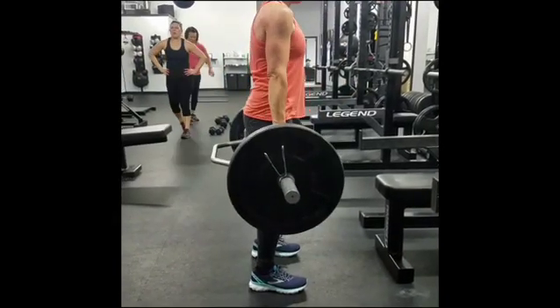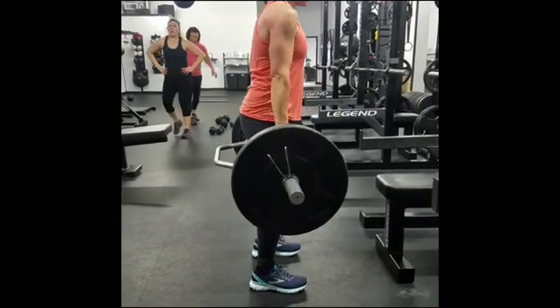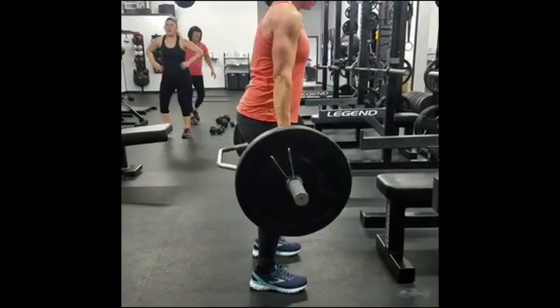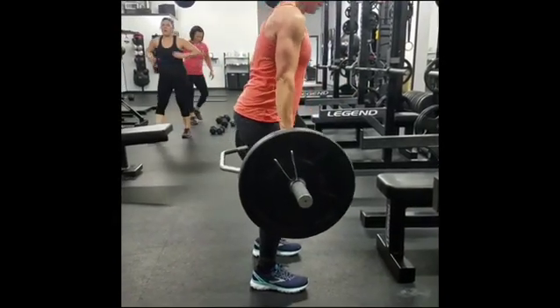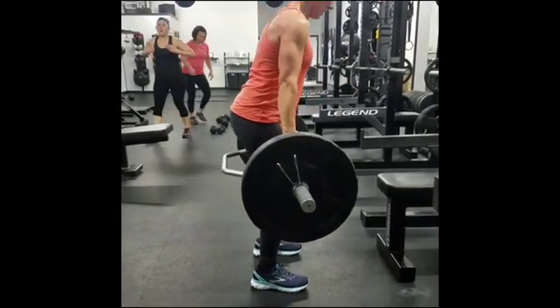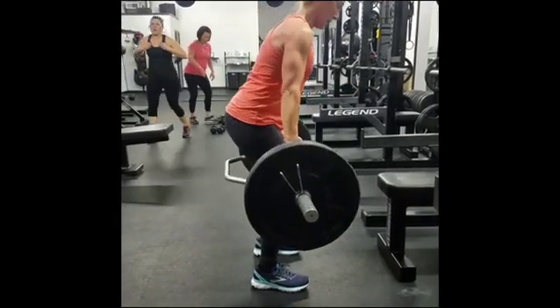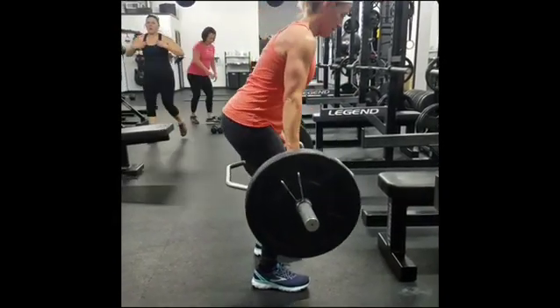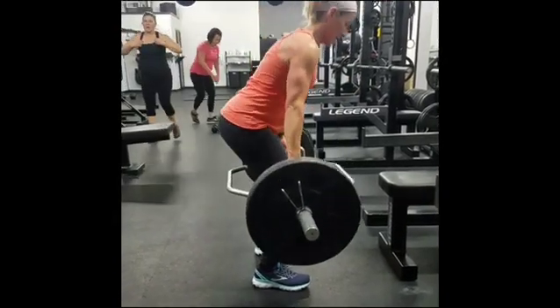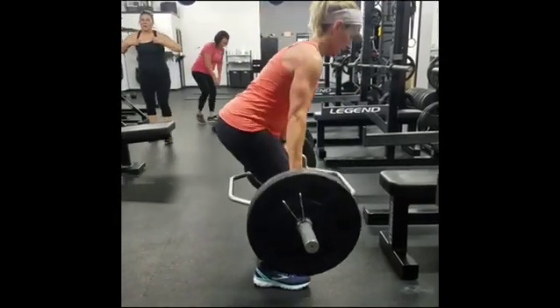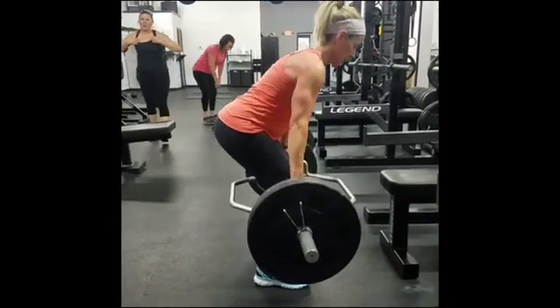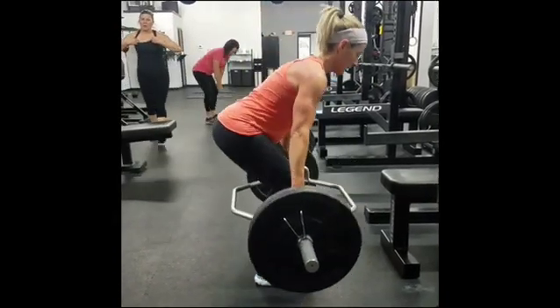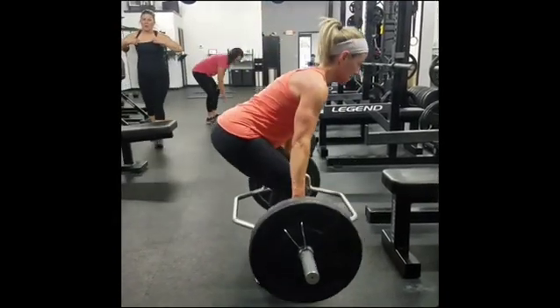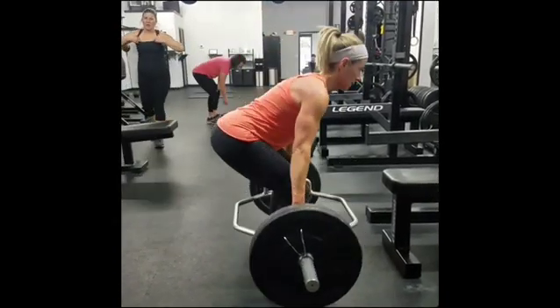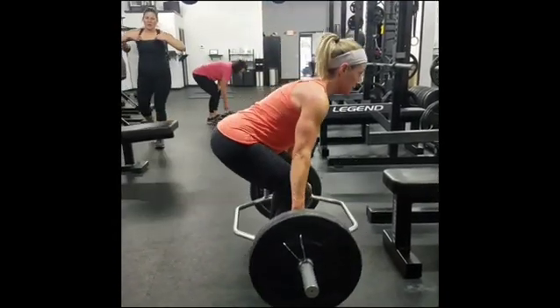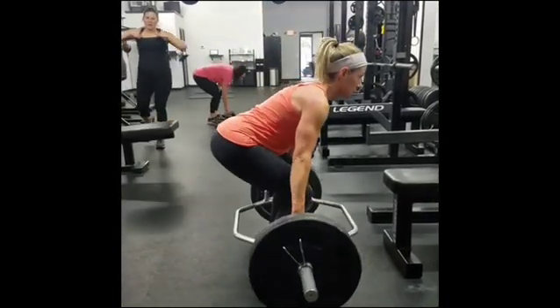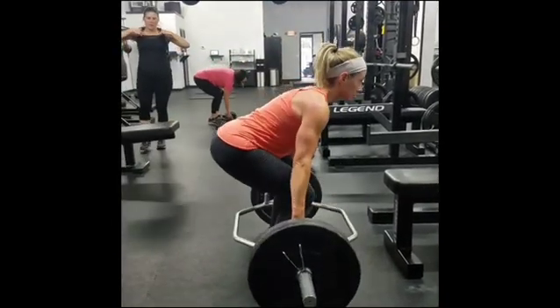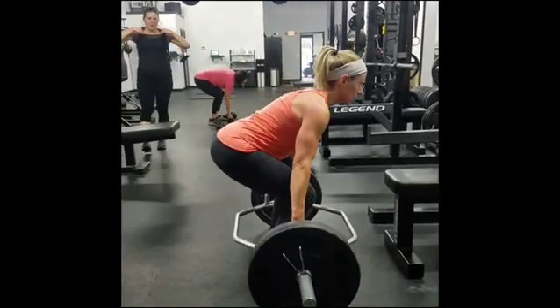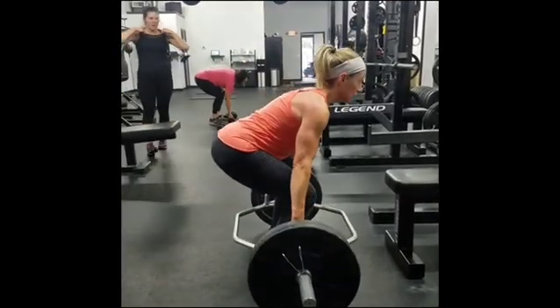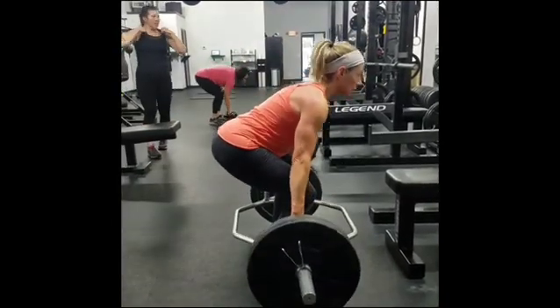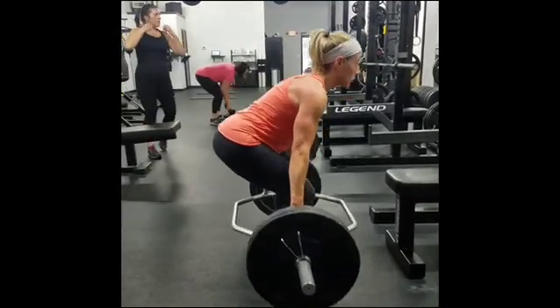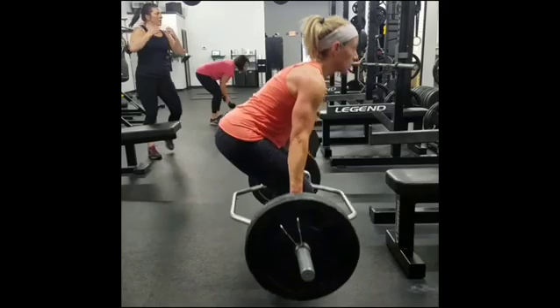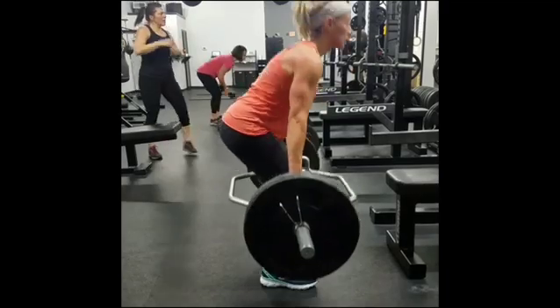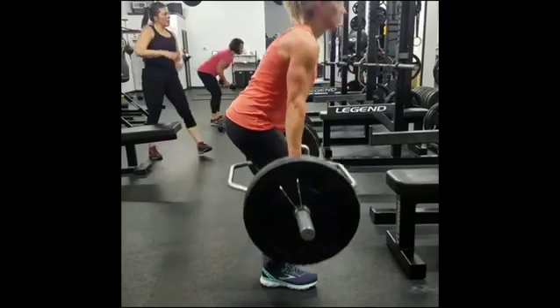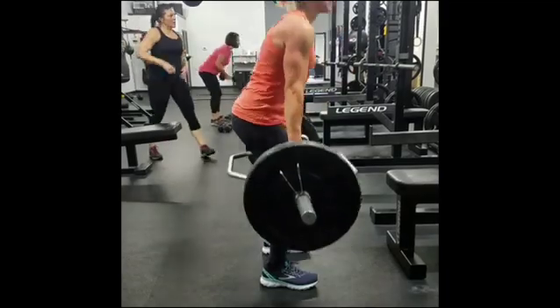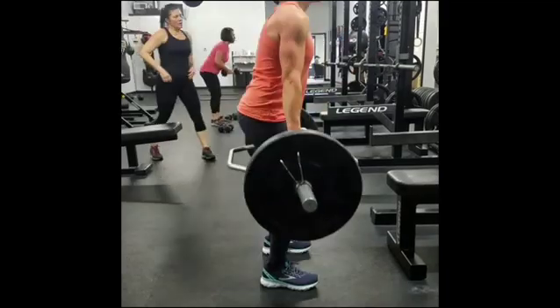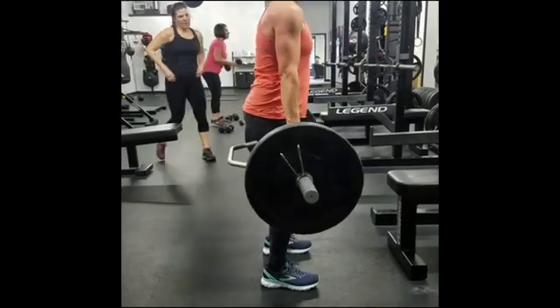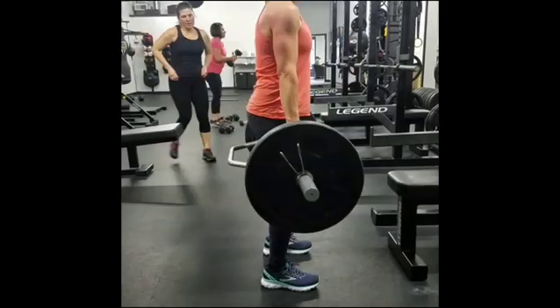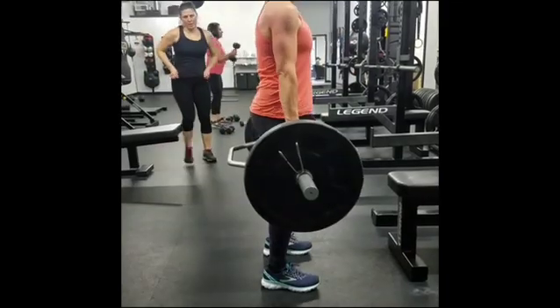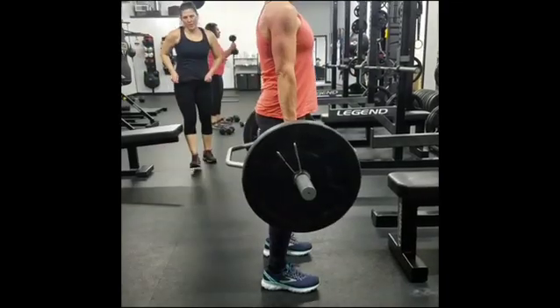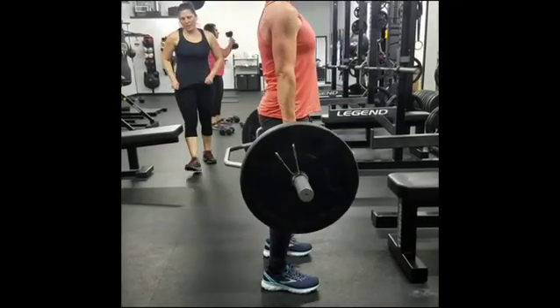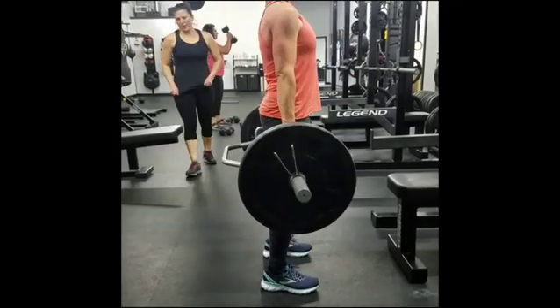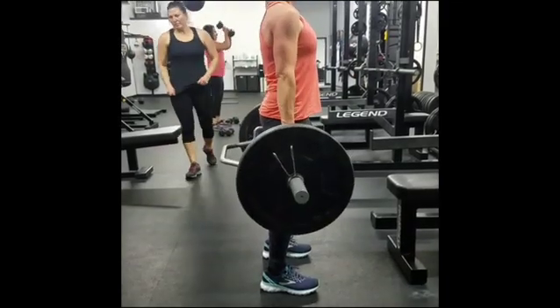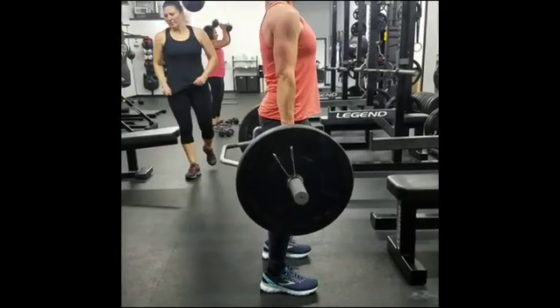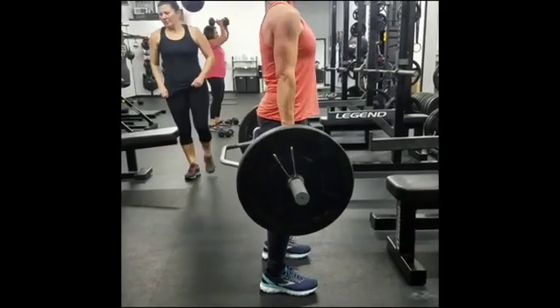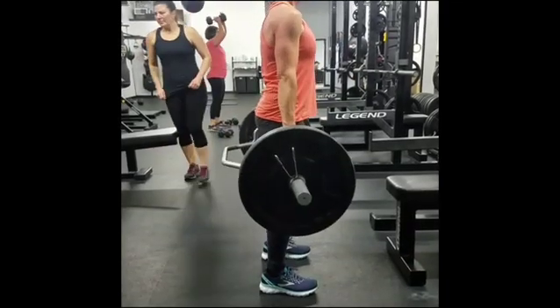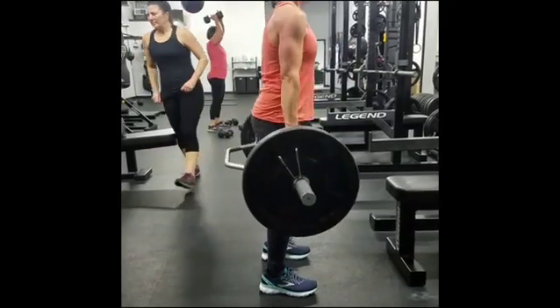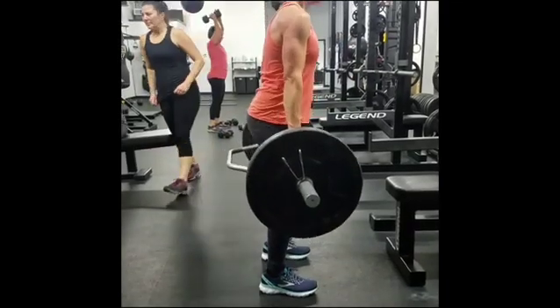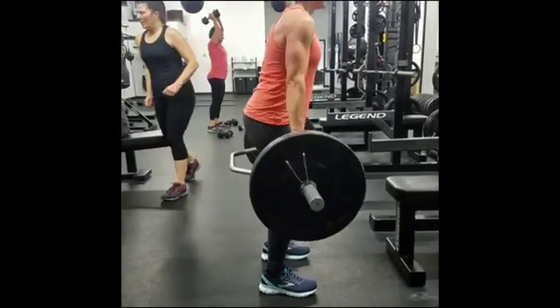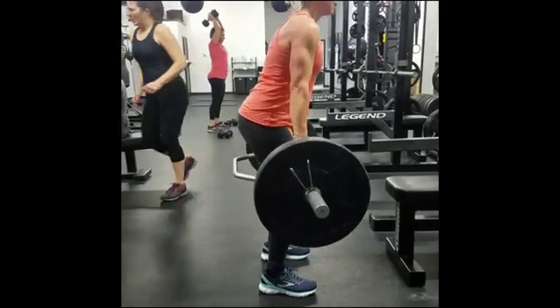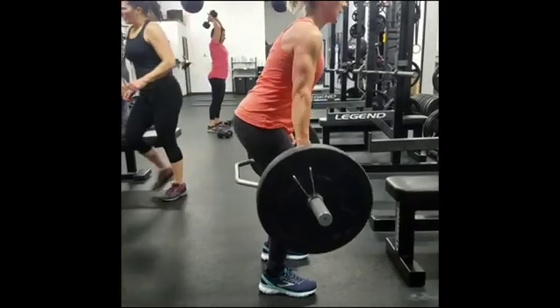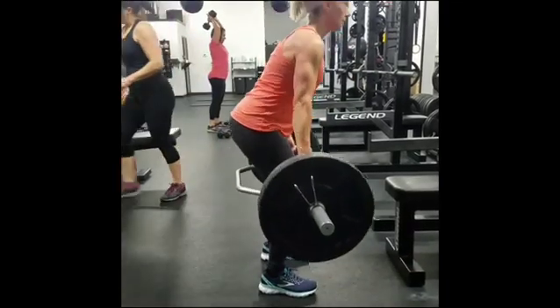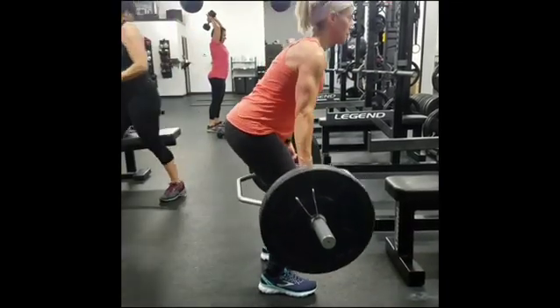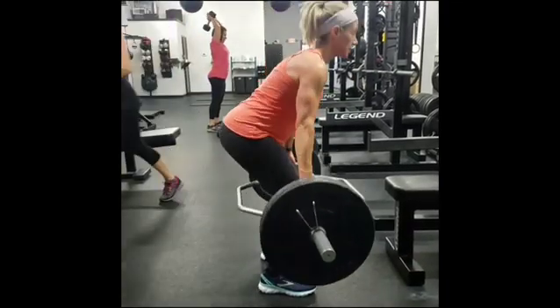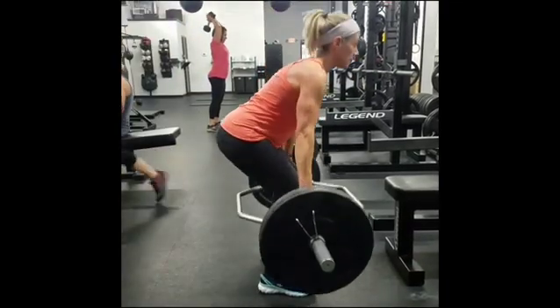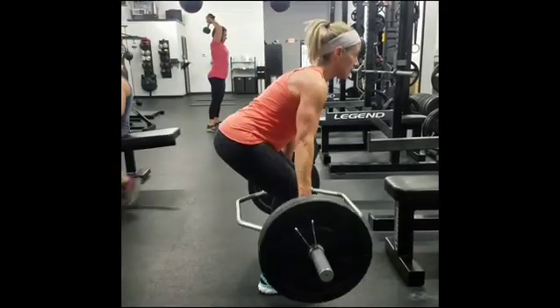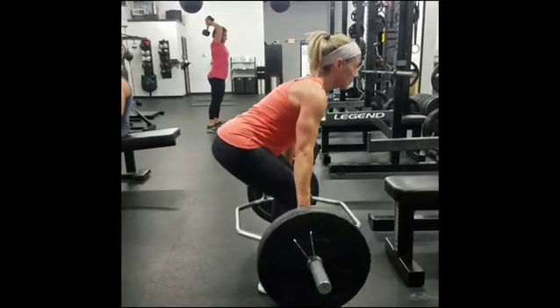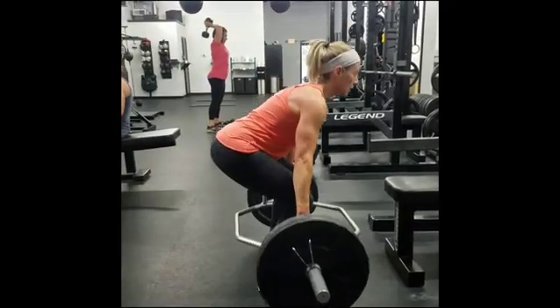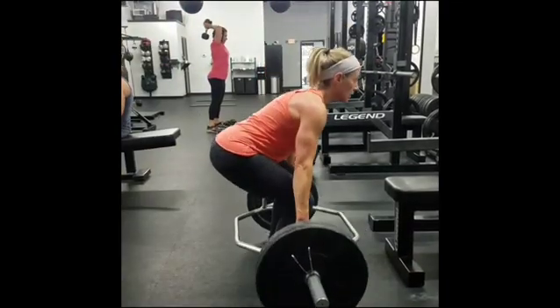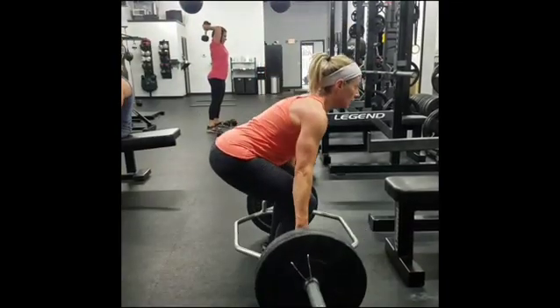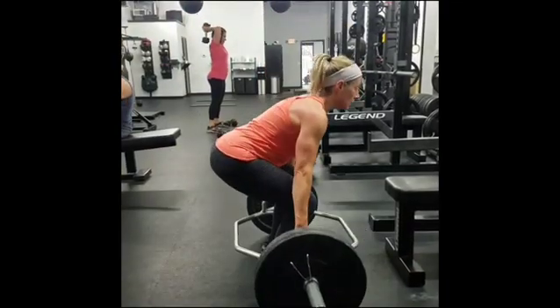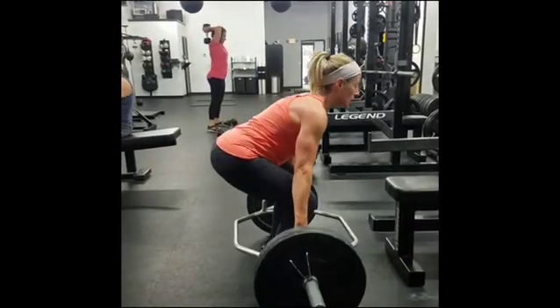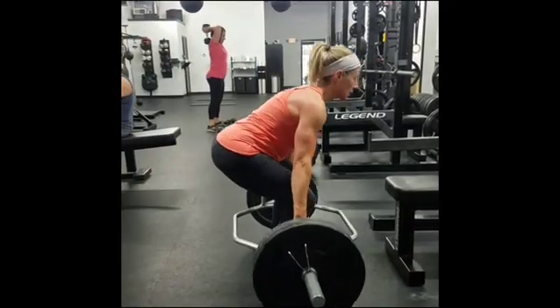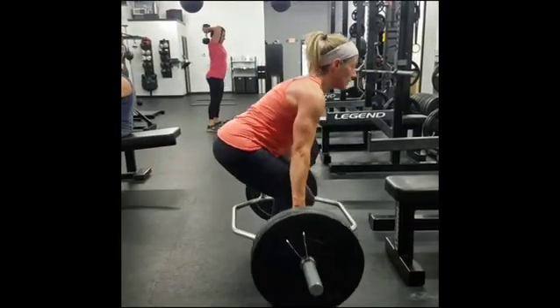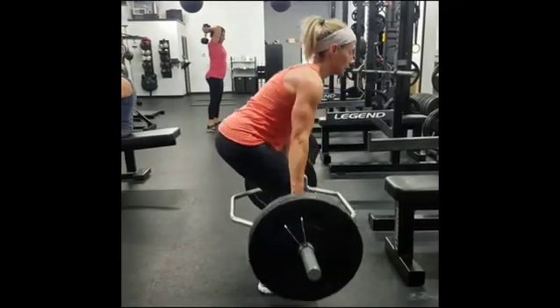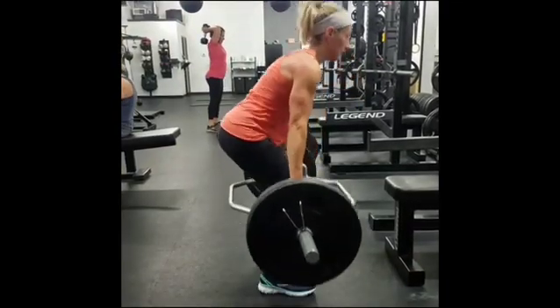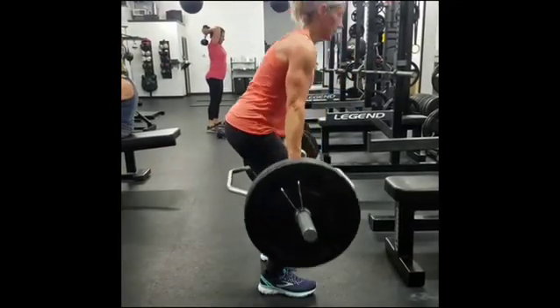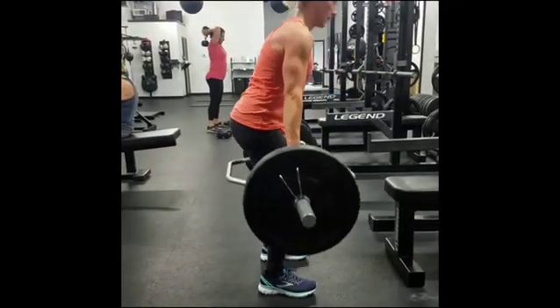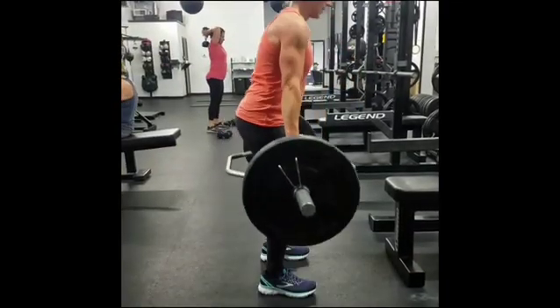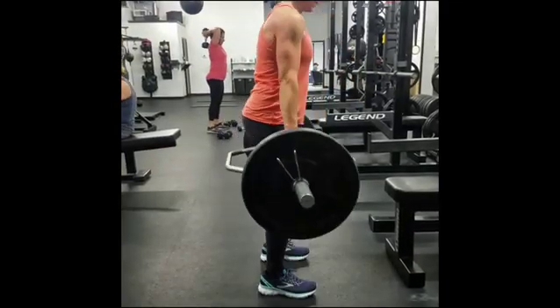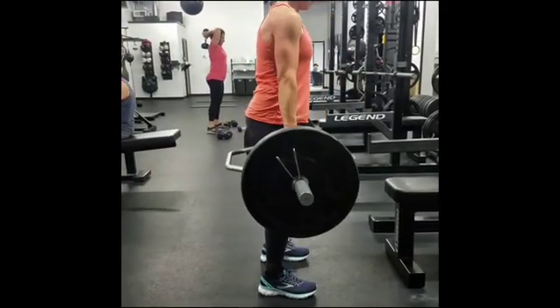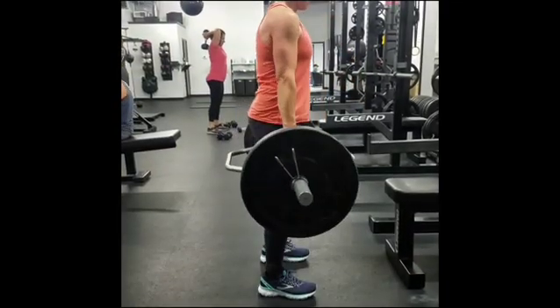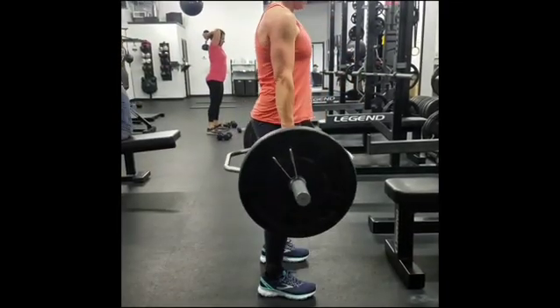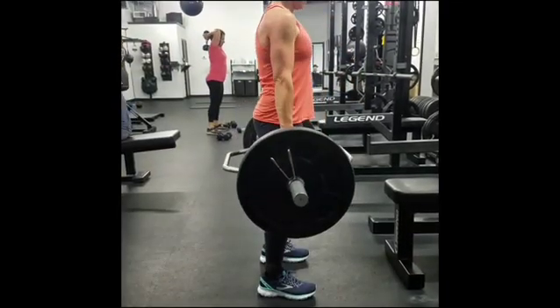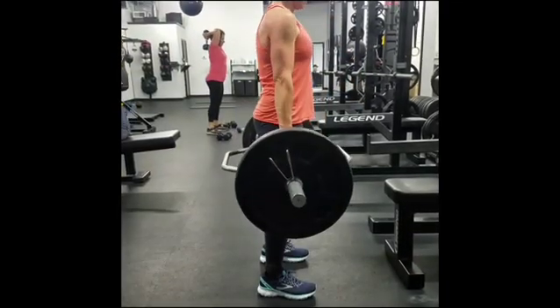Still look out at the middle with your eyes, but try and keep your neck a little bit more neutral. Try and tuck your chin a little bit down.